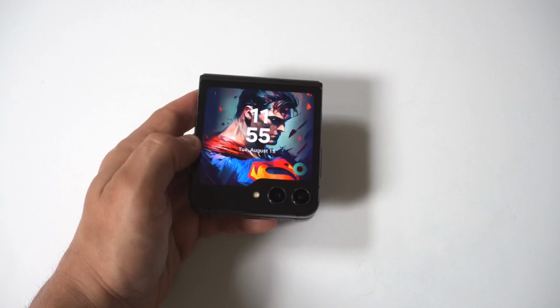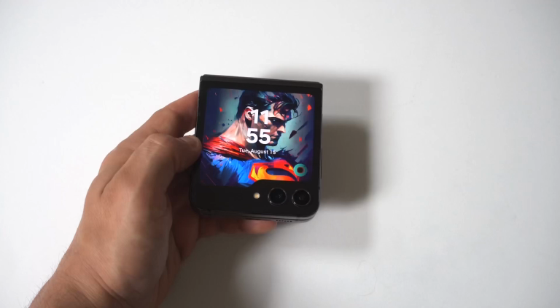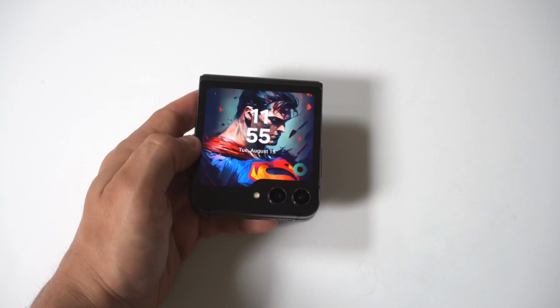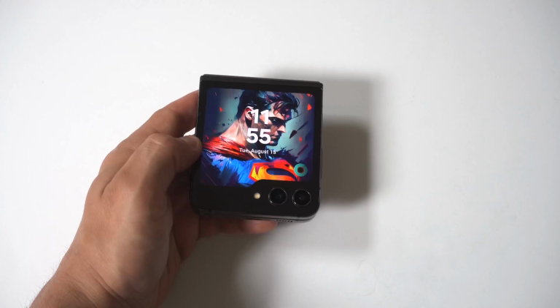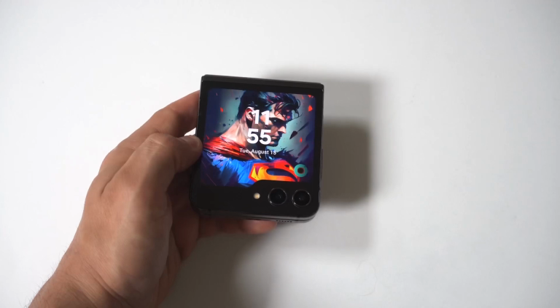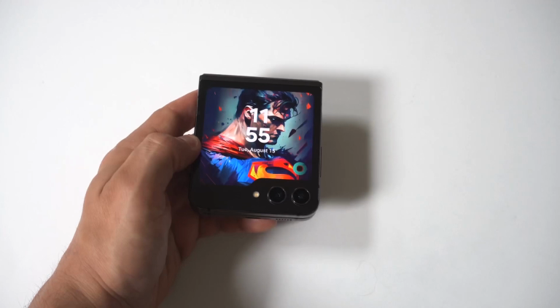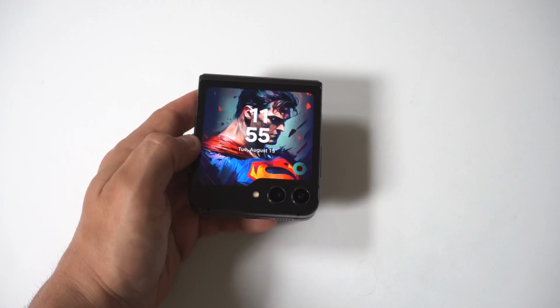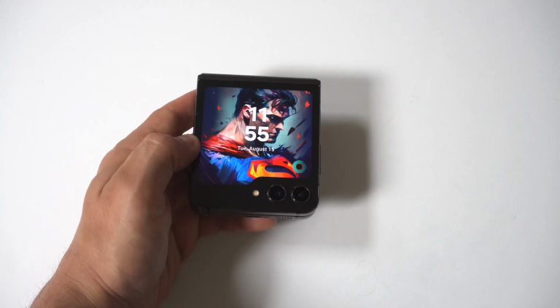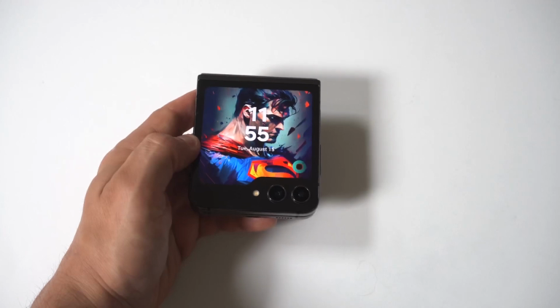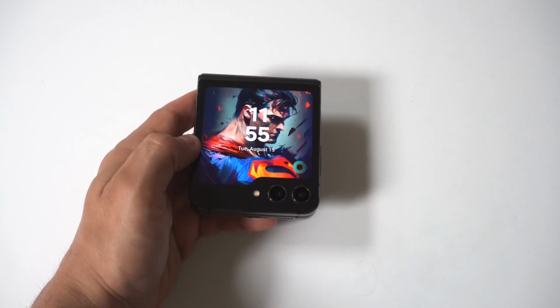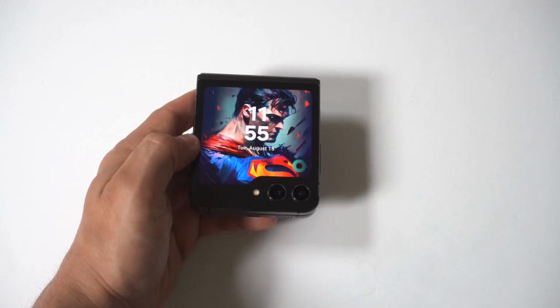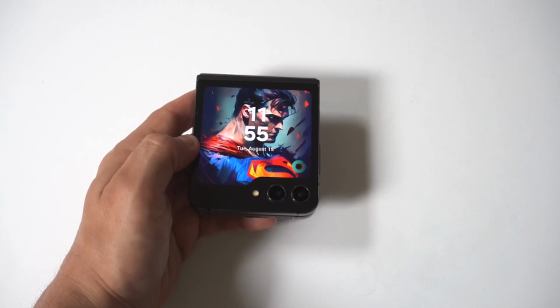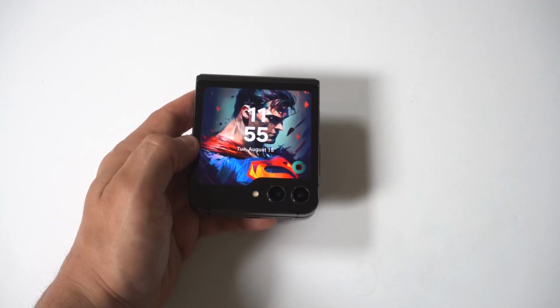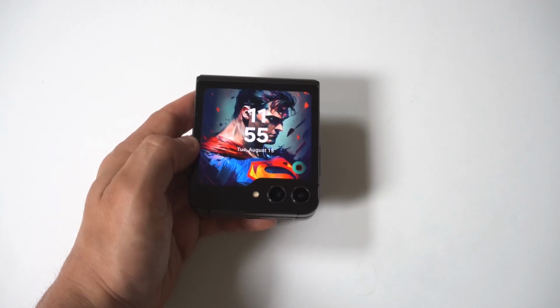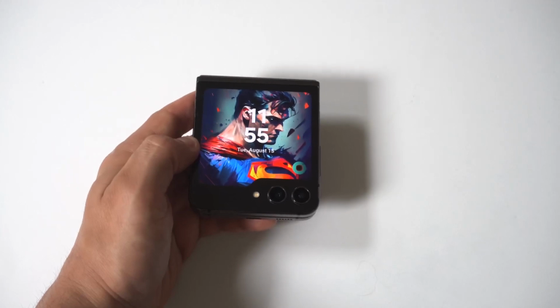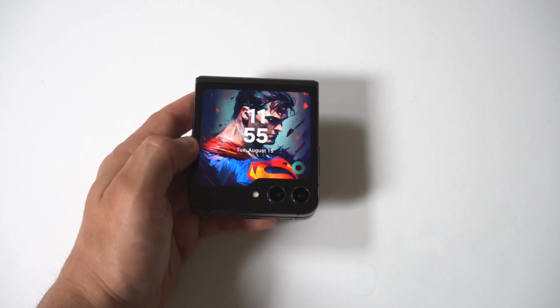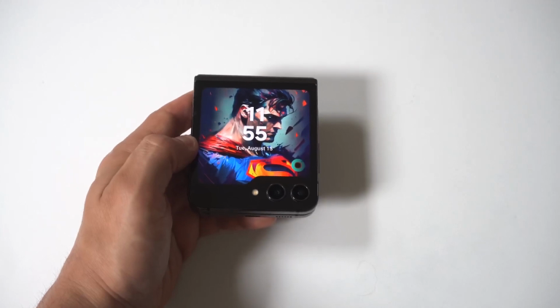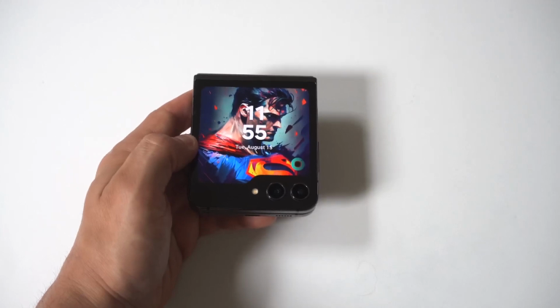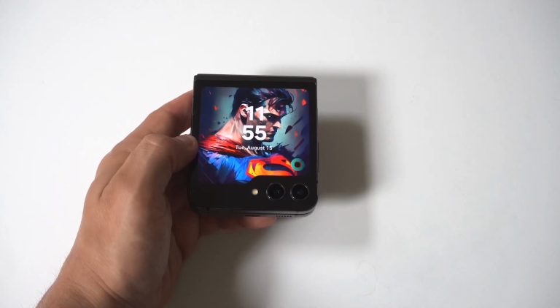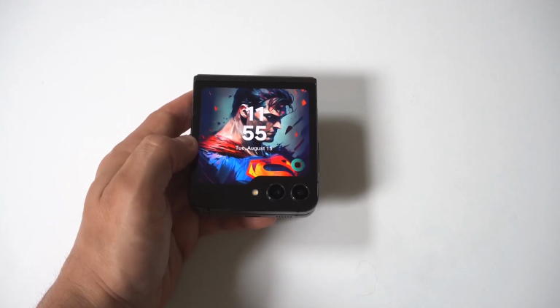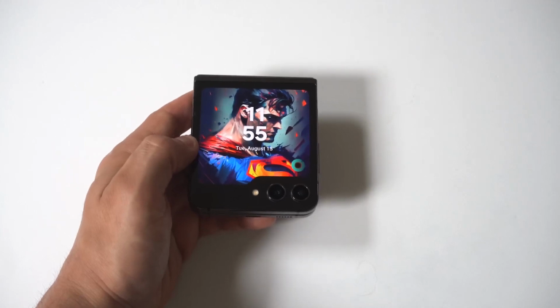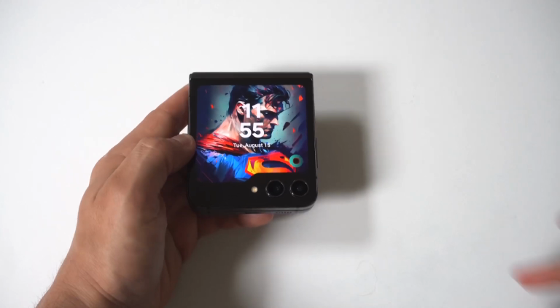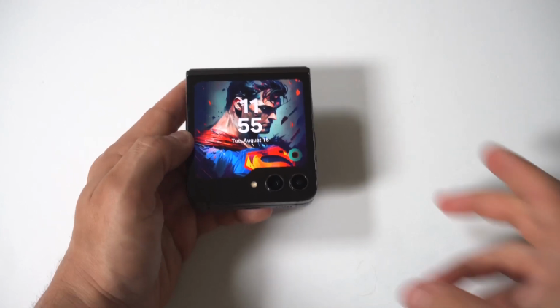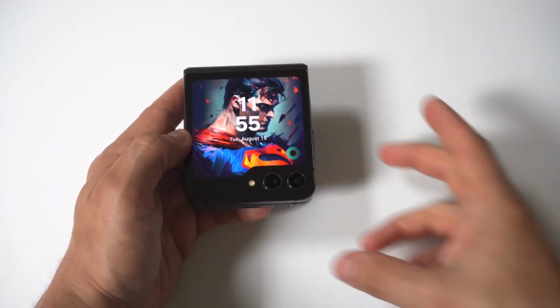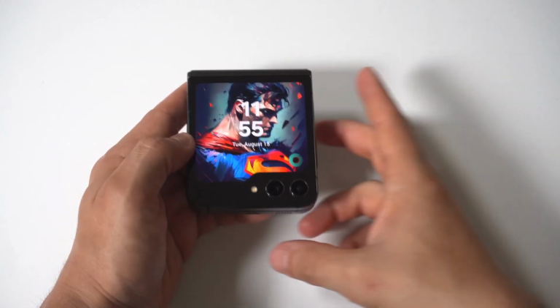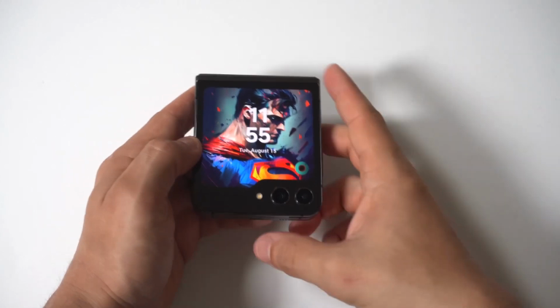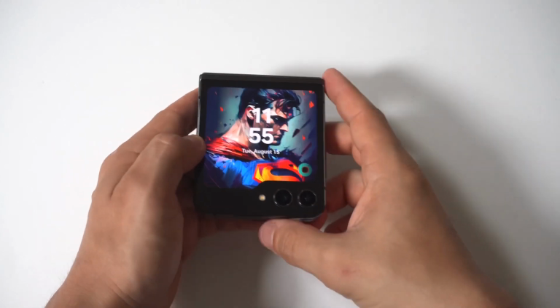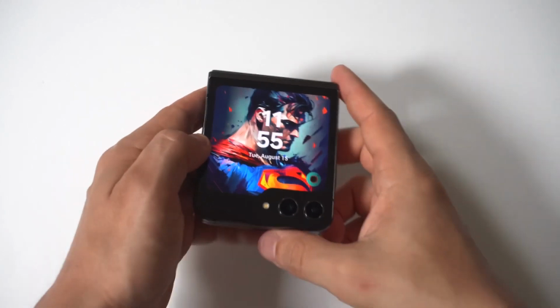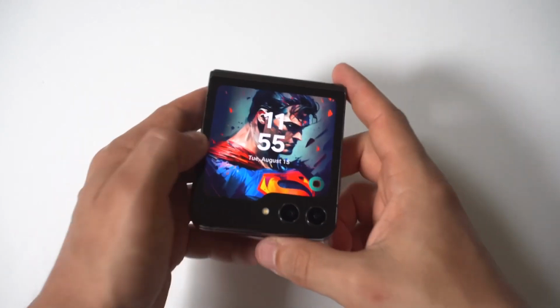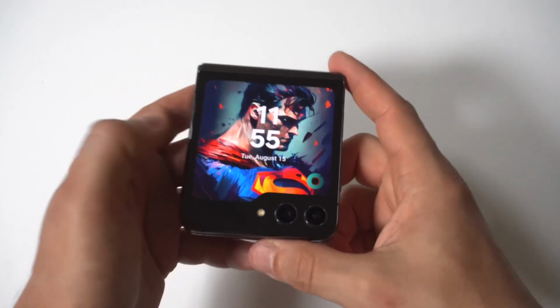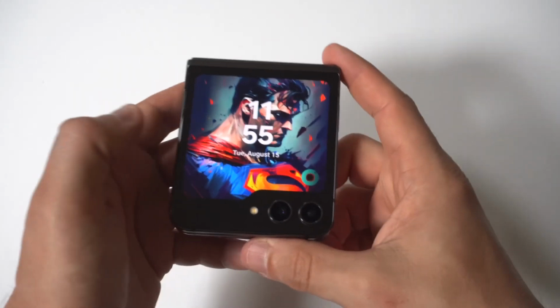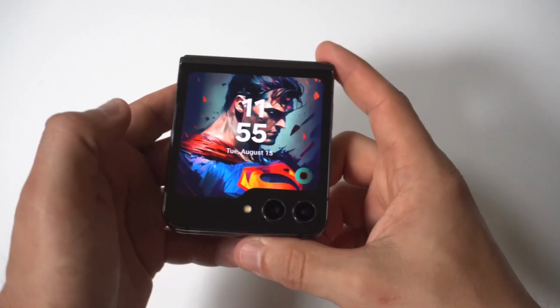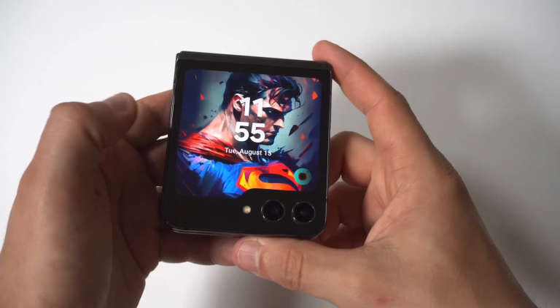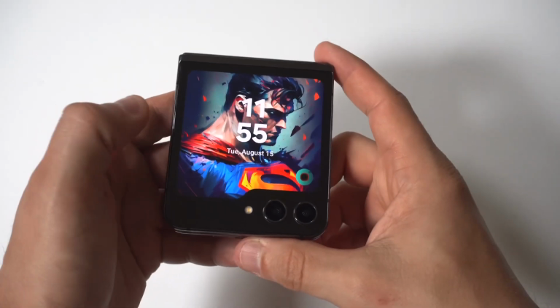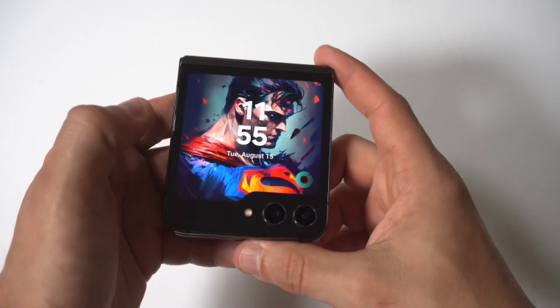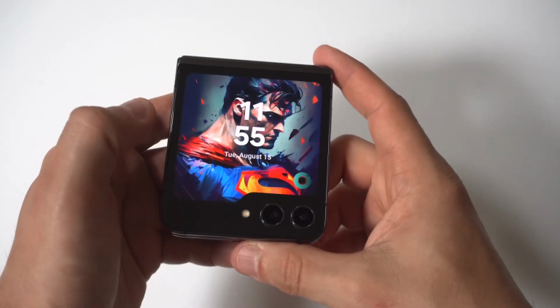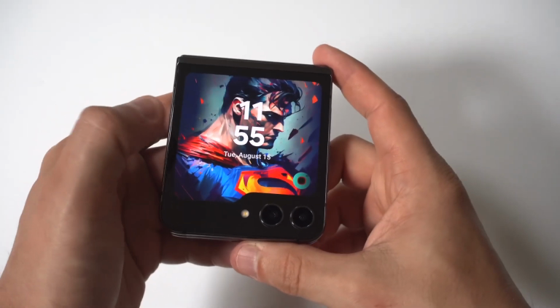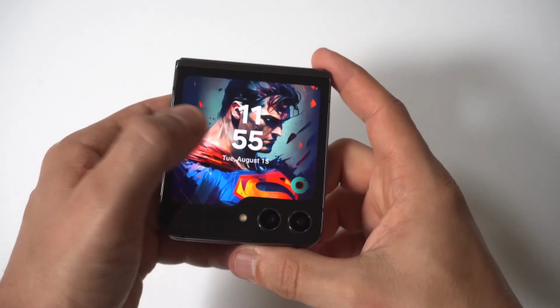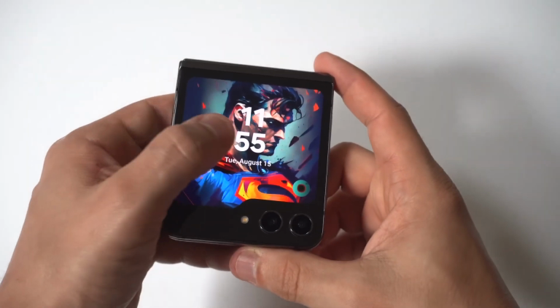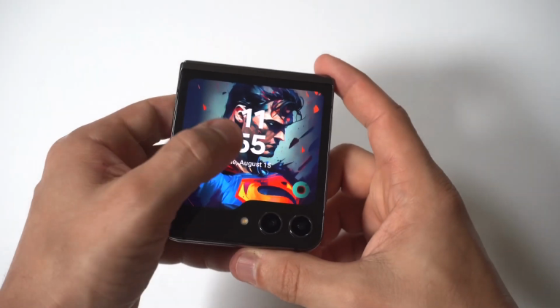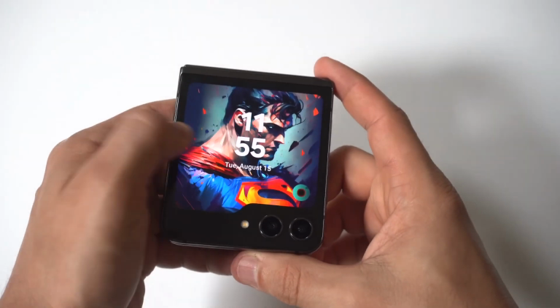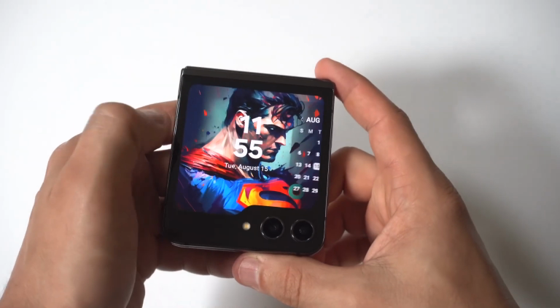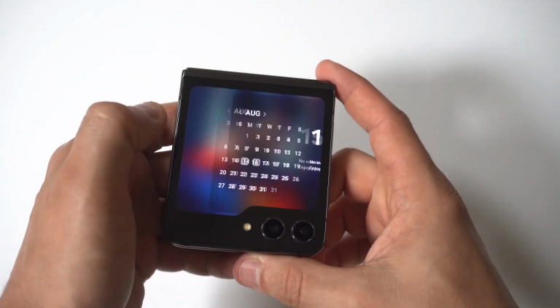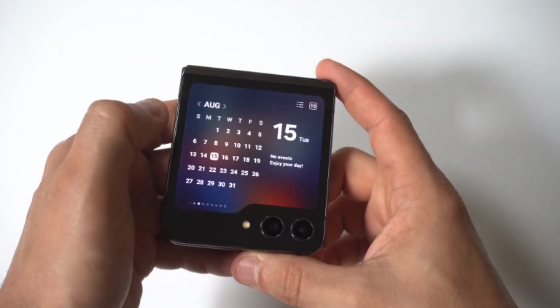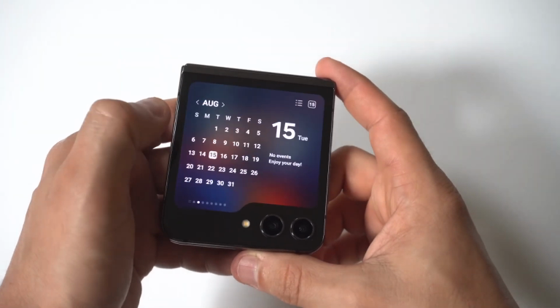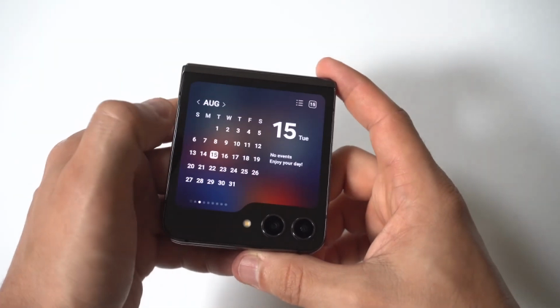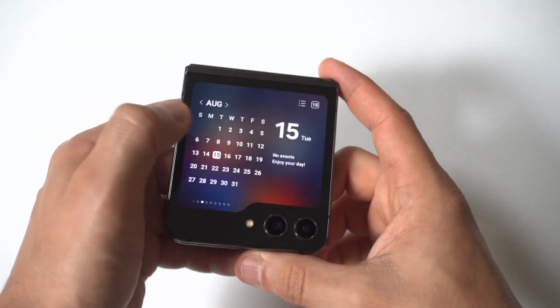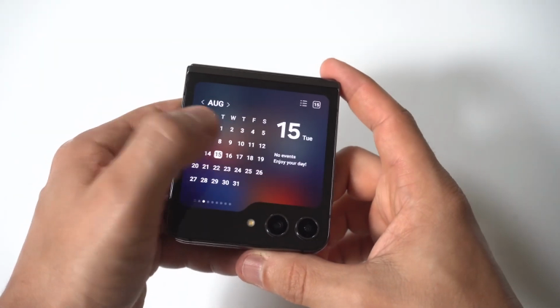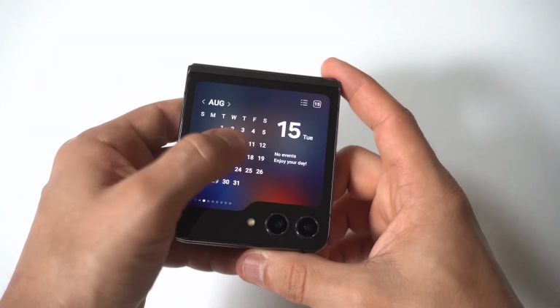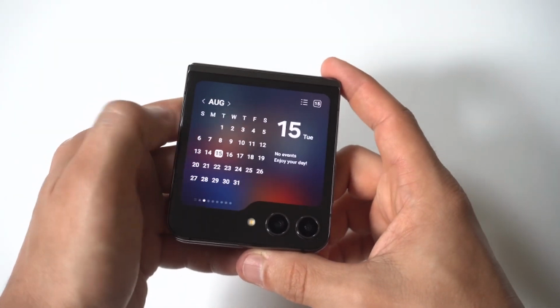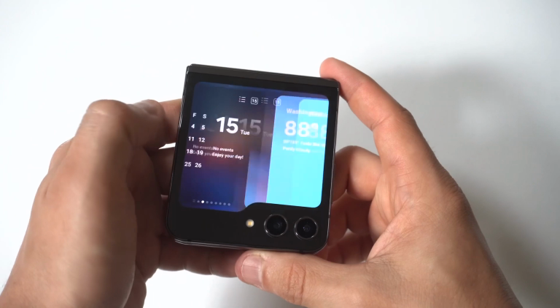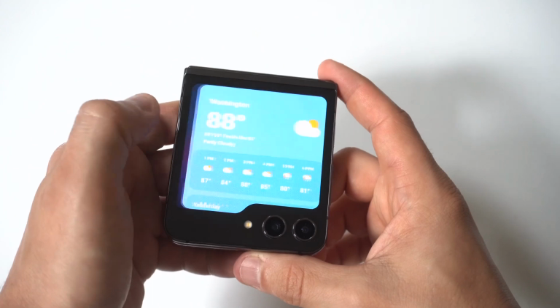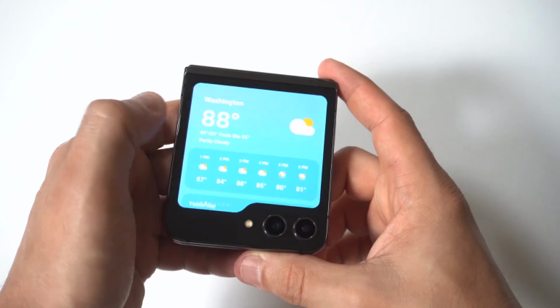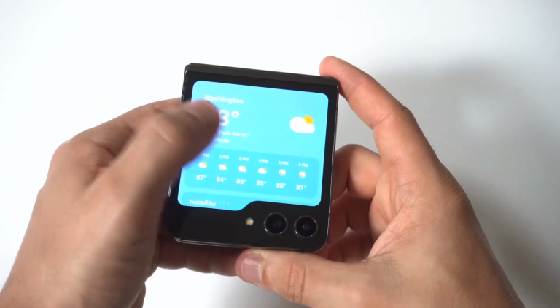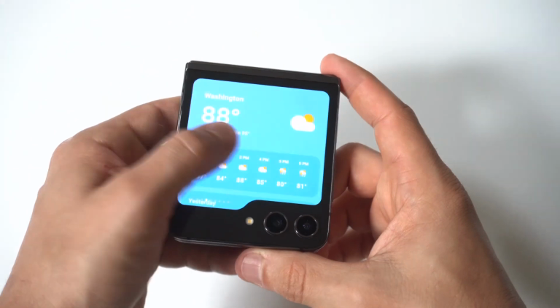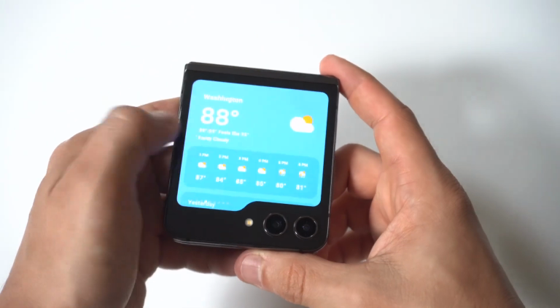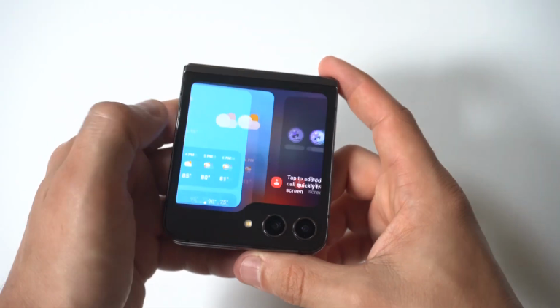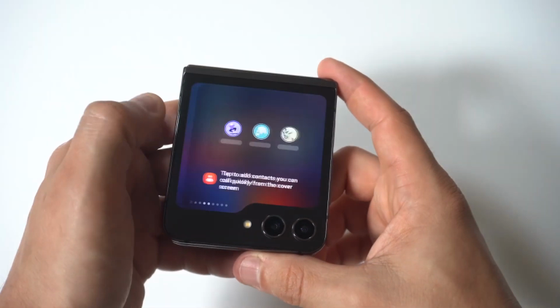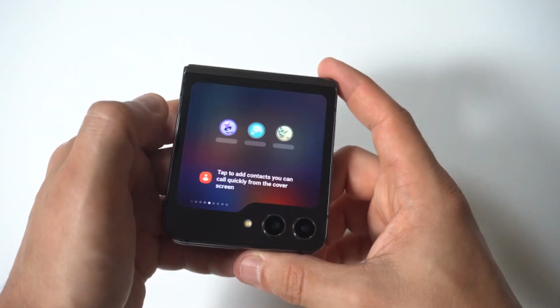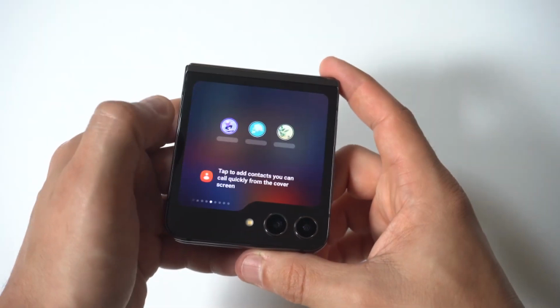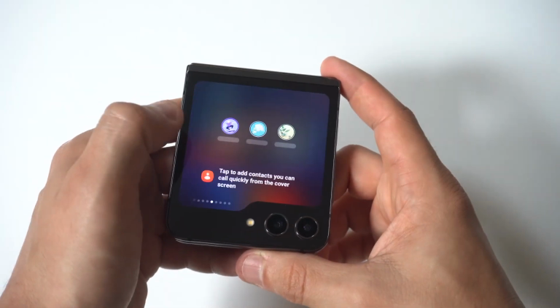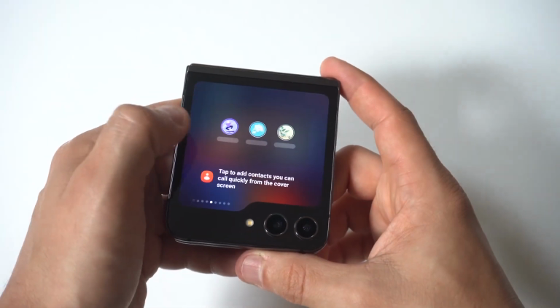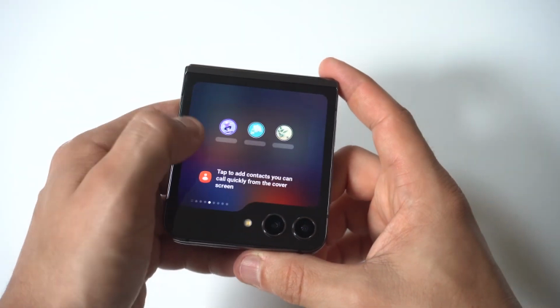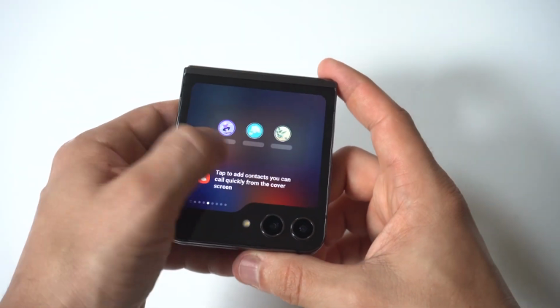I'm going to be showing you guys a really cool trick where you can set alarms on the Galaxy Z Flip 5 cover screen.